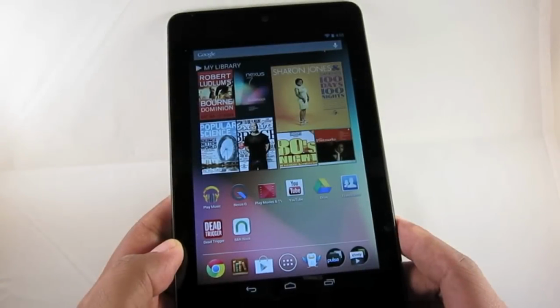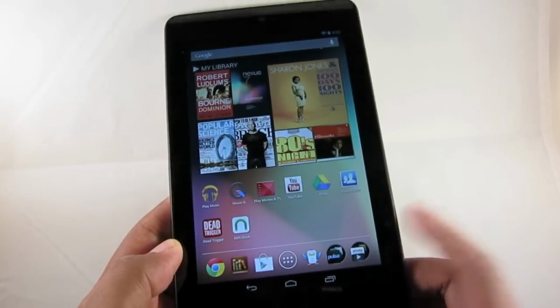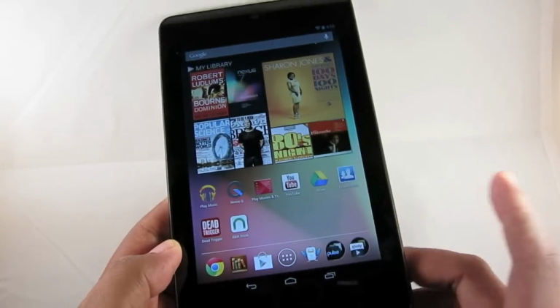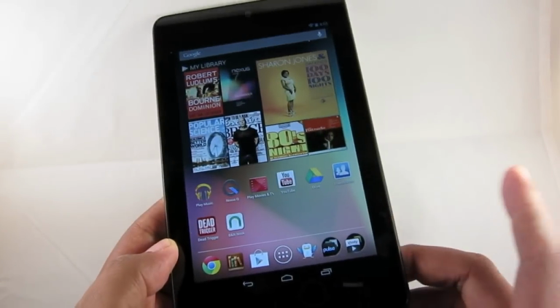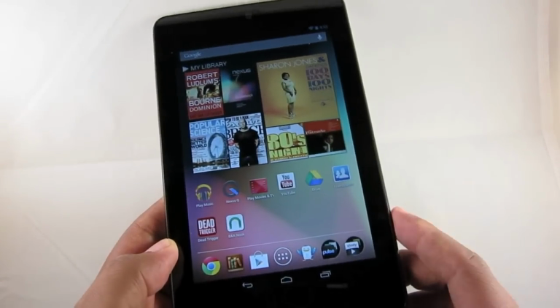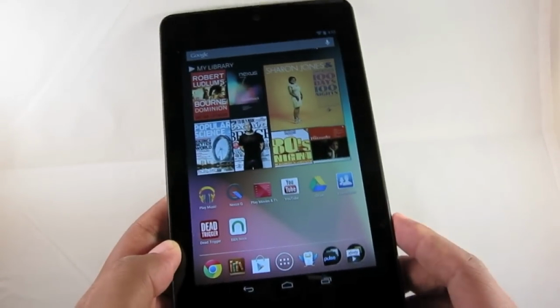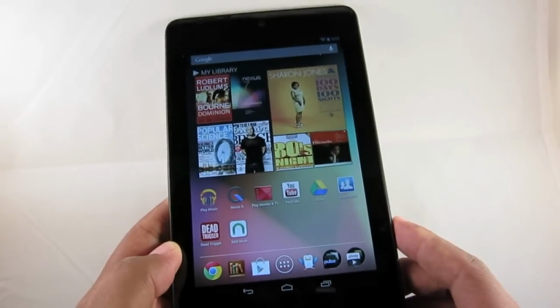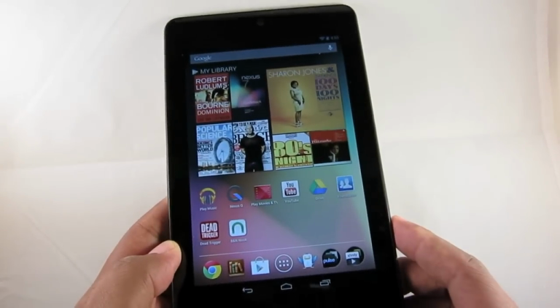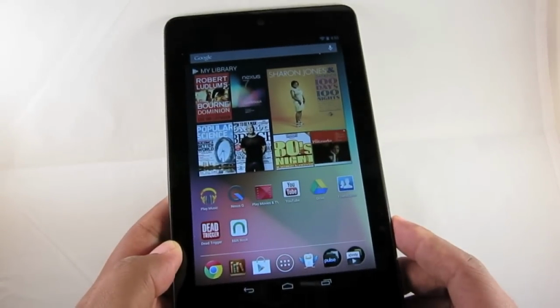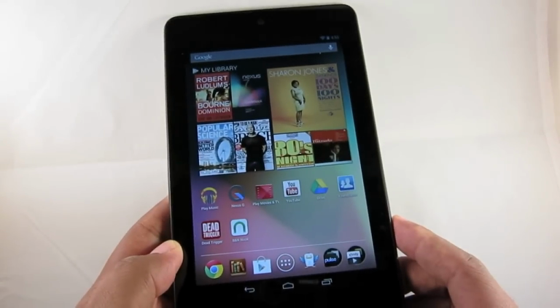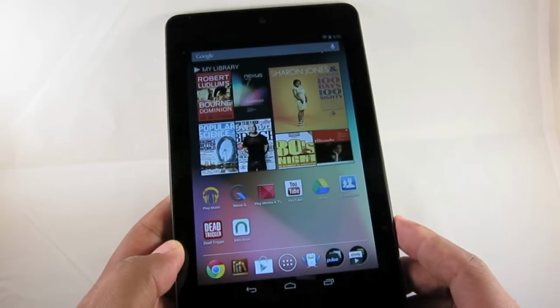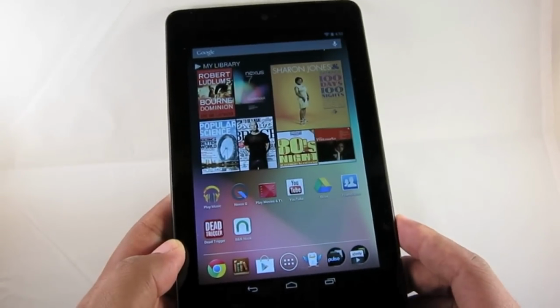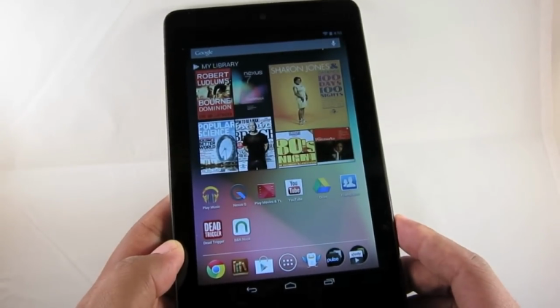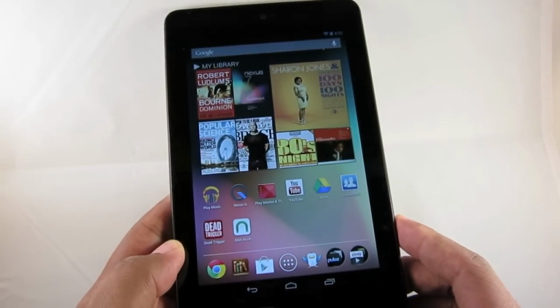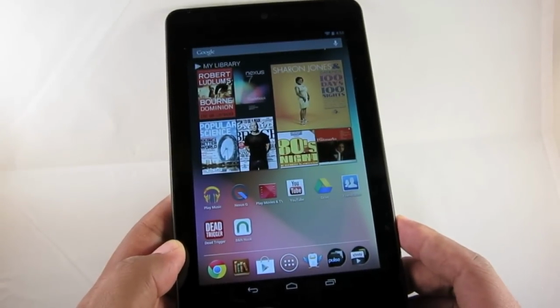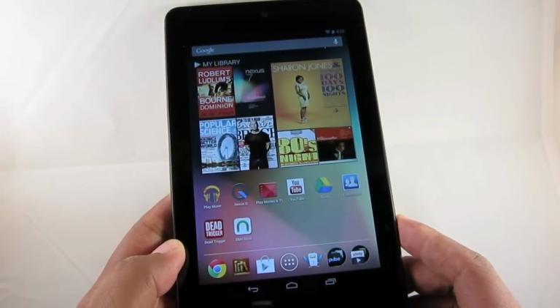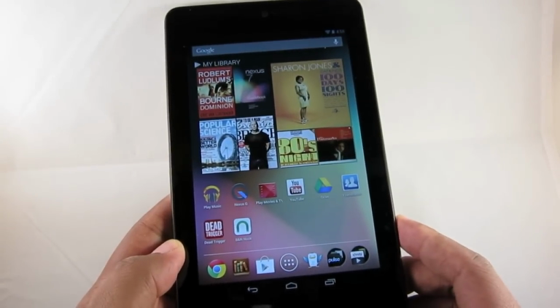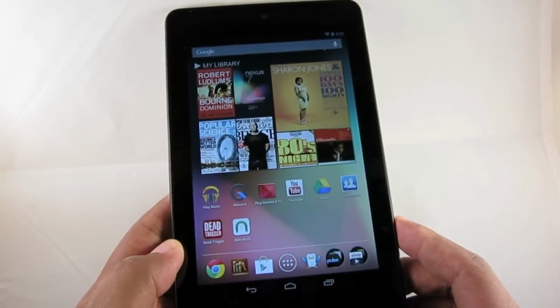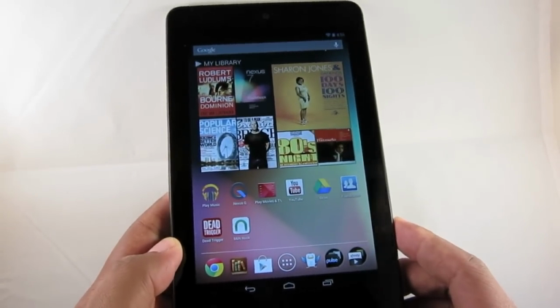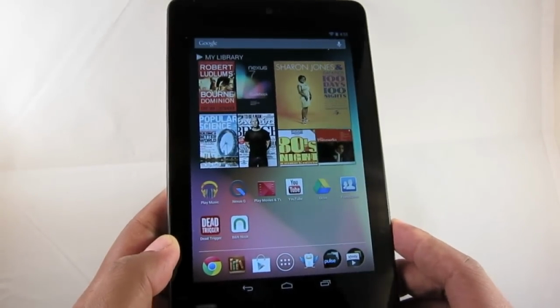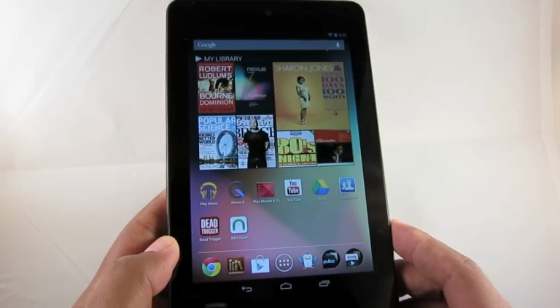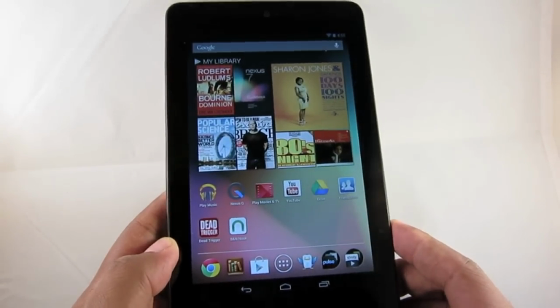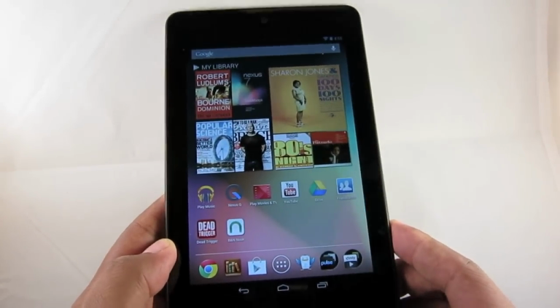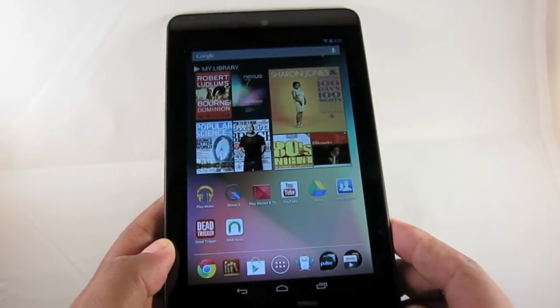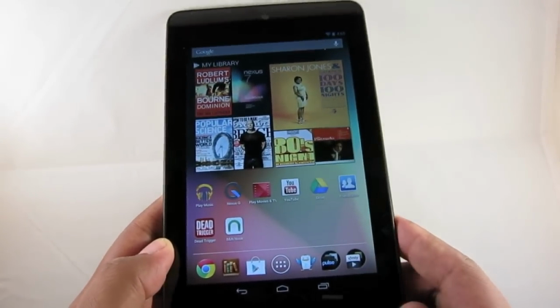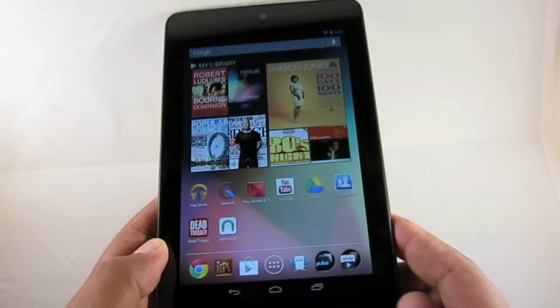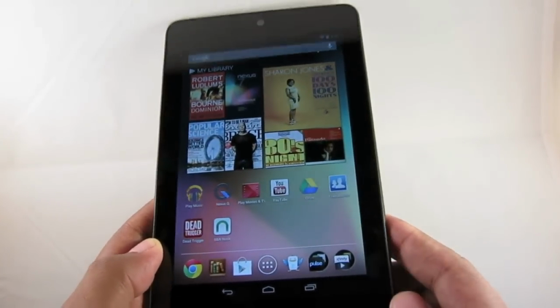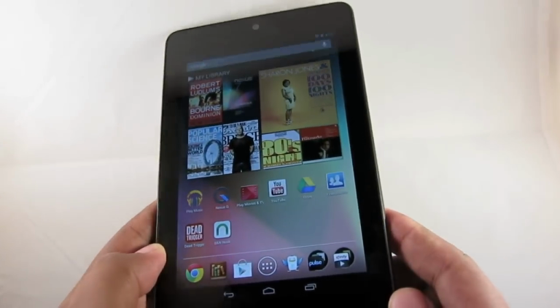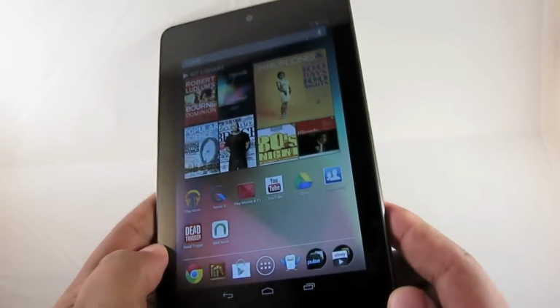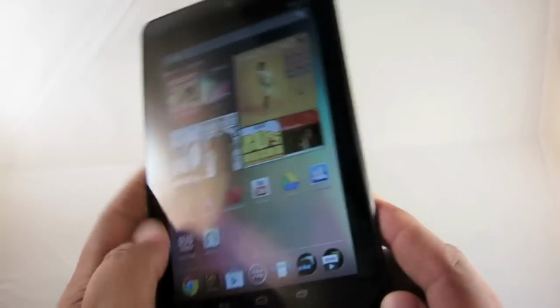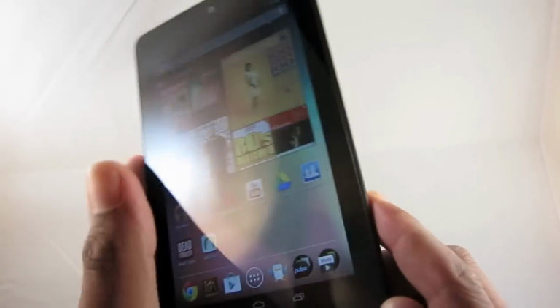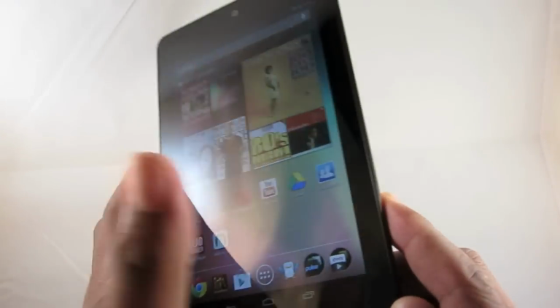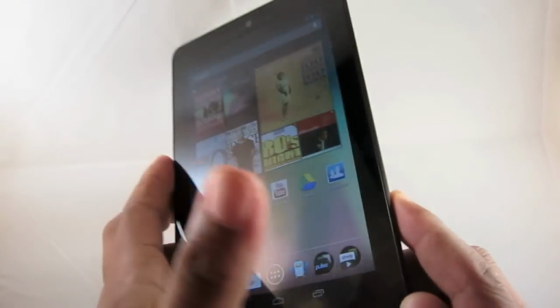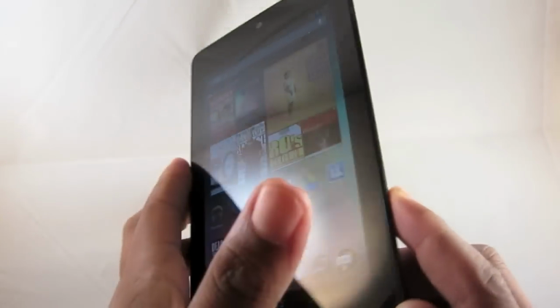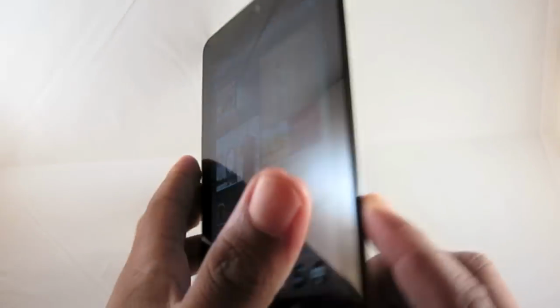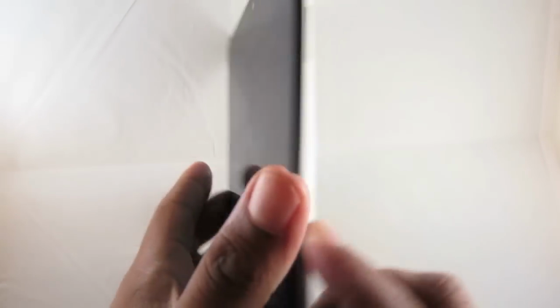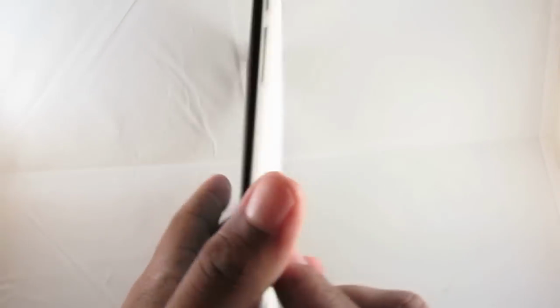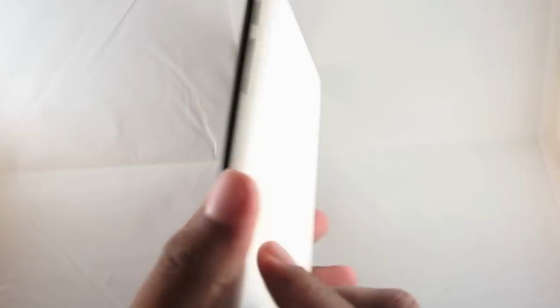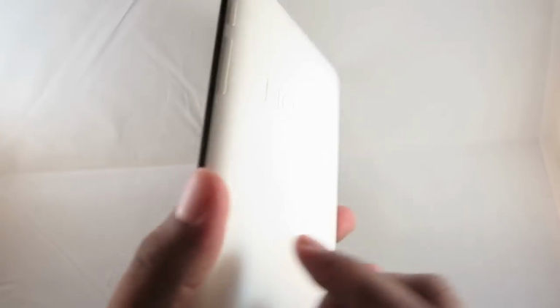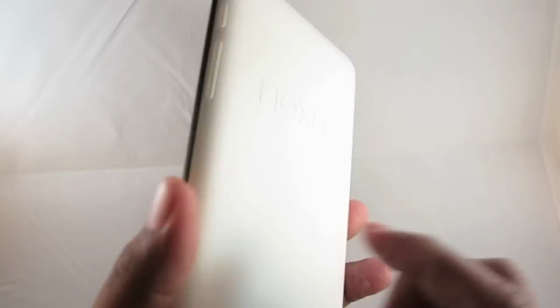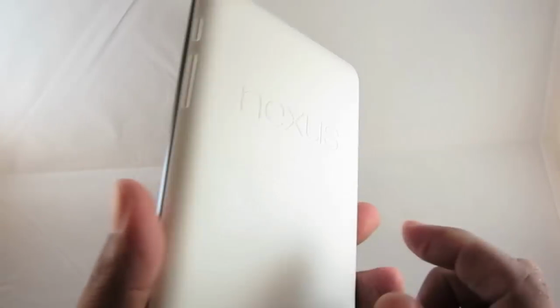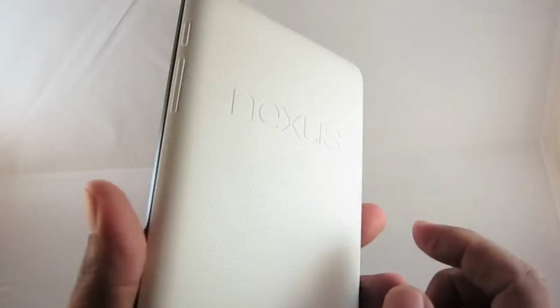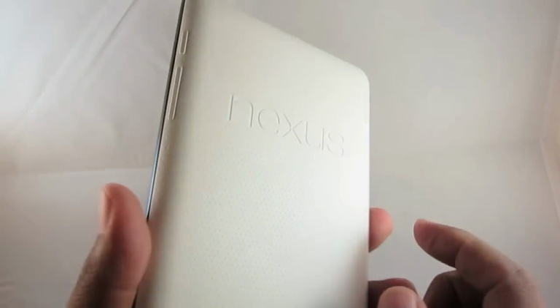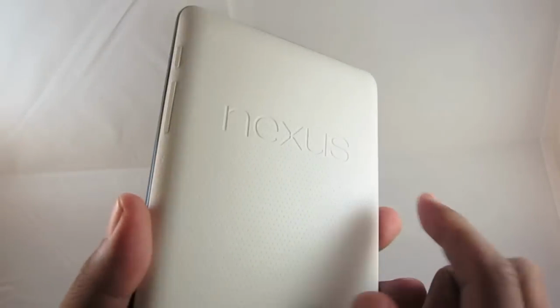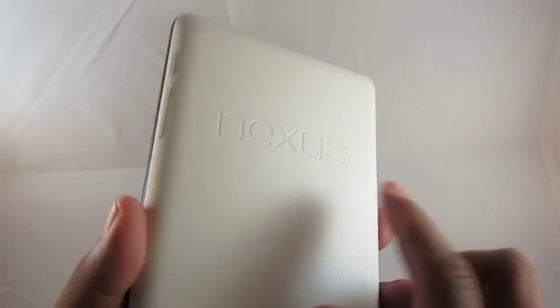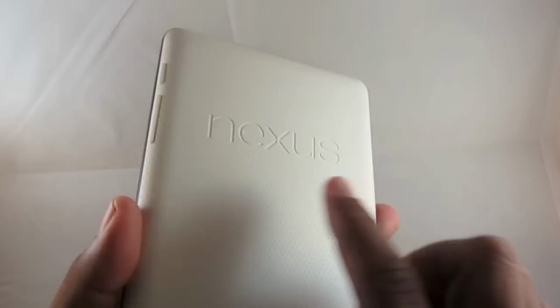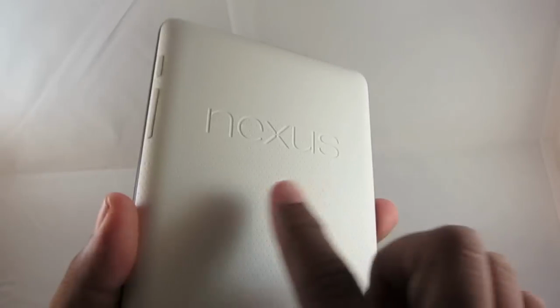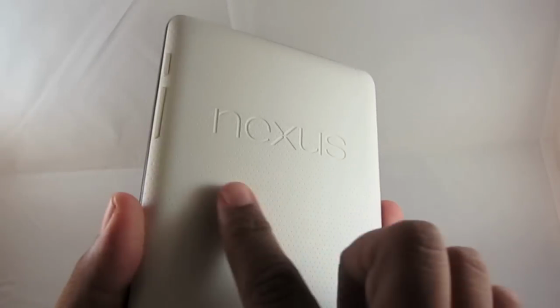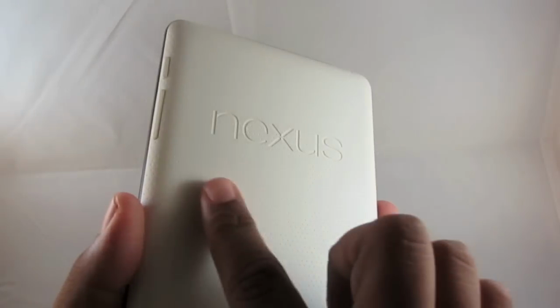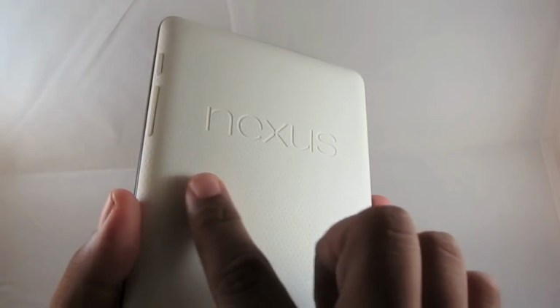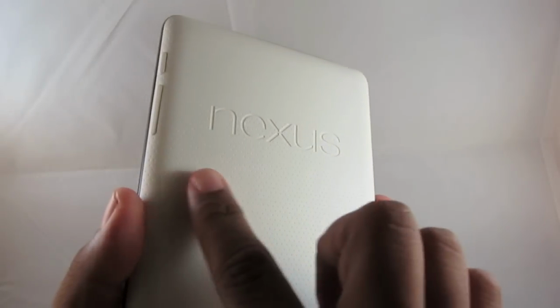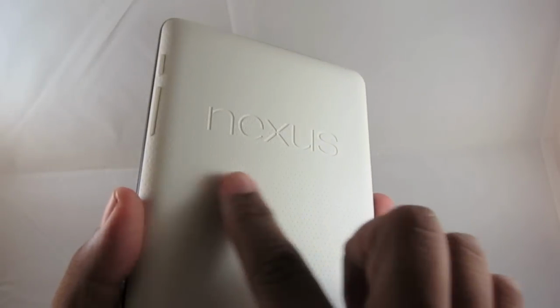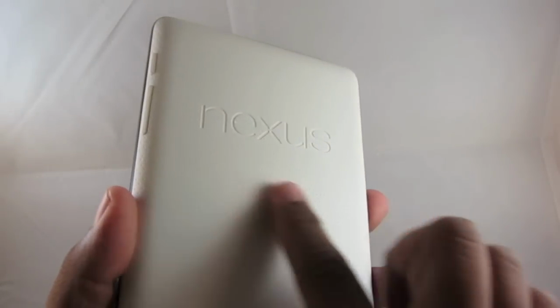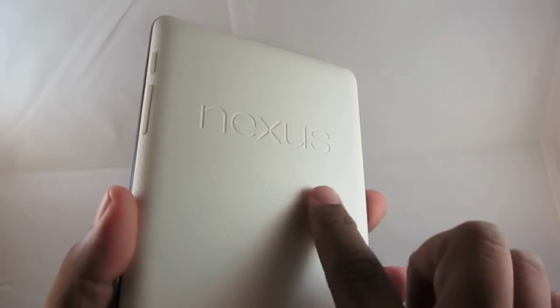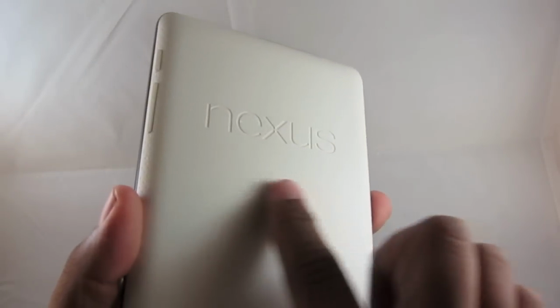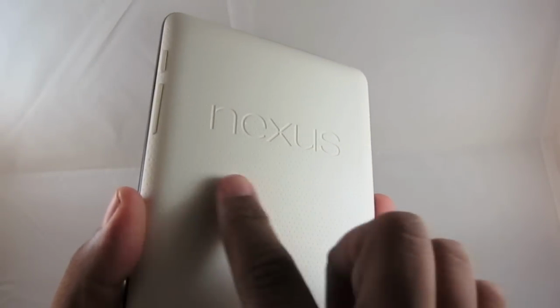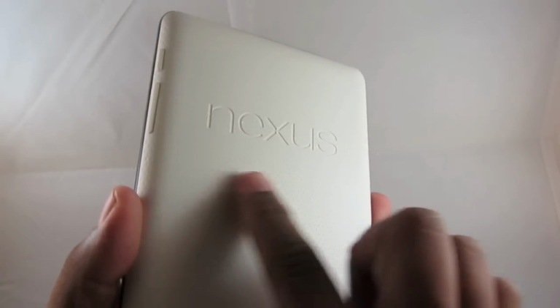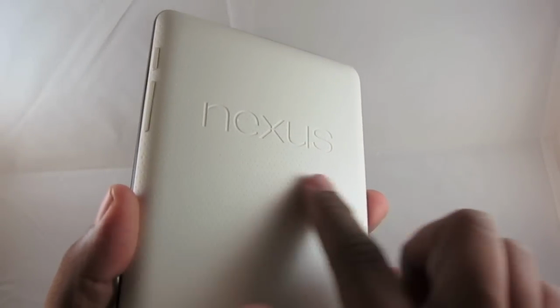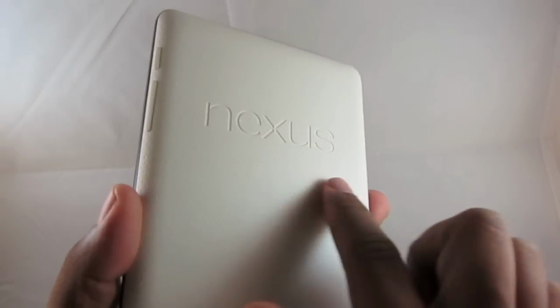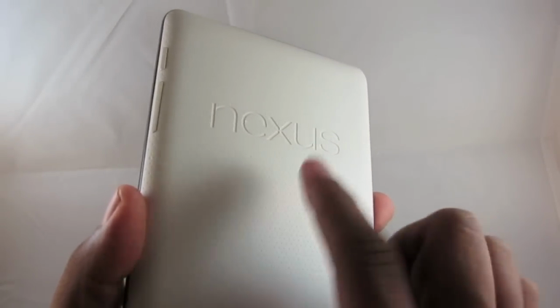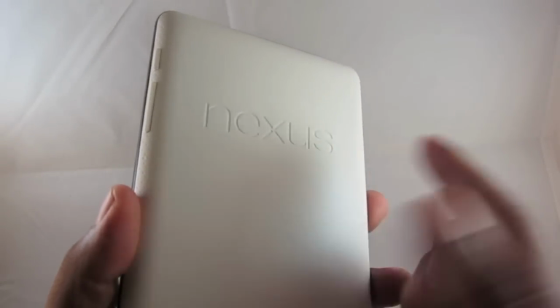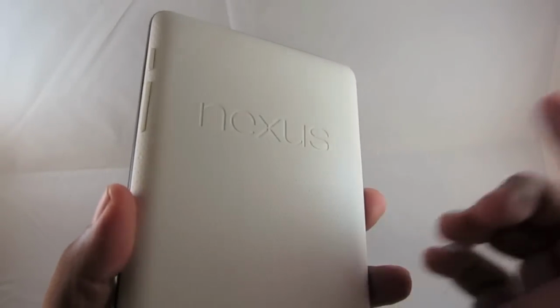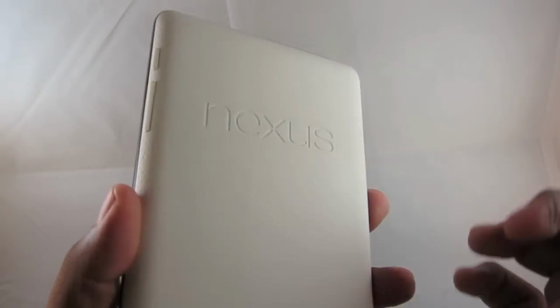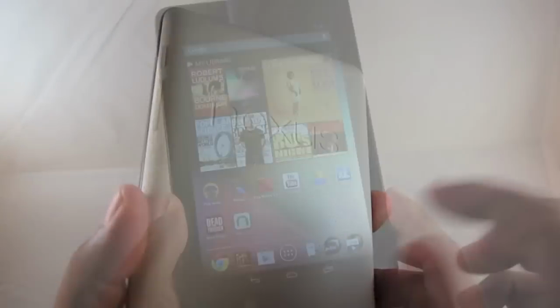Kindle Fire? No, this ain't no damn Kindle Fire. This is a Nexus 7. You know, it says Nexus on the back. Duh.